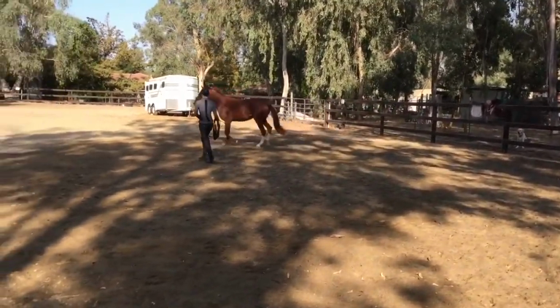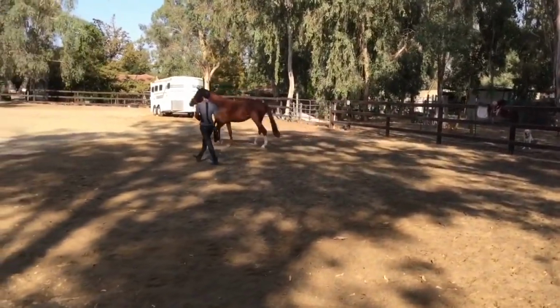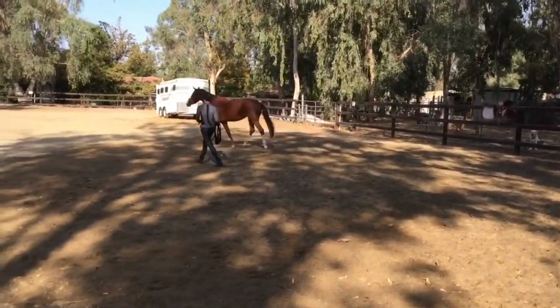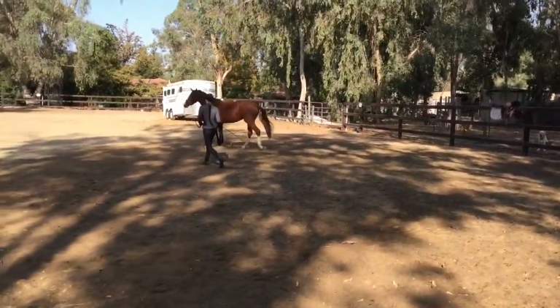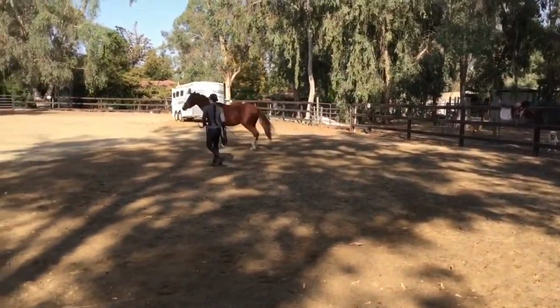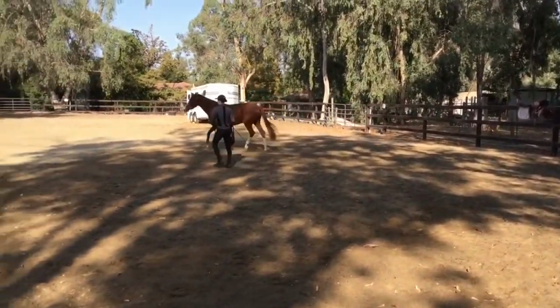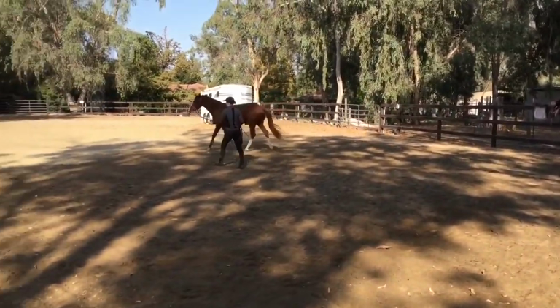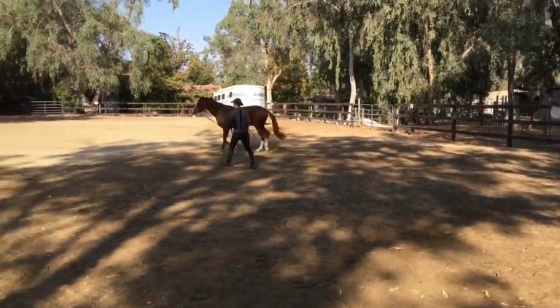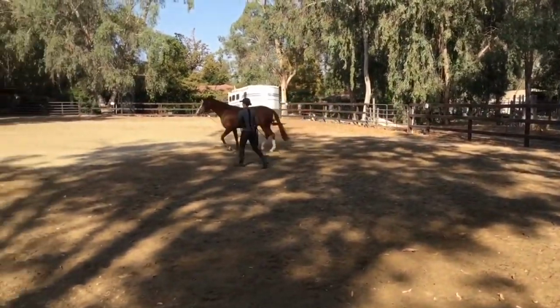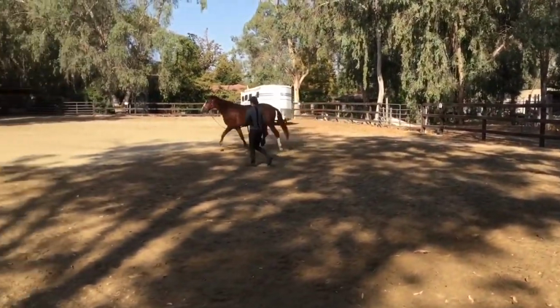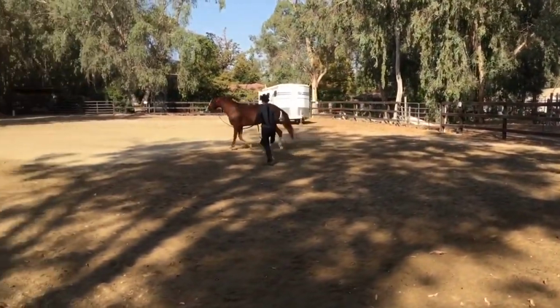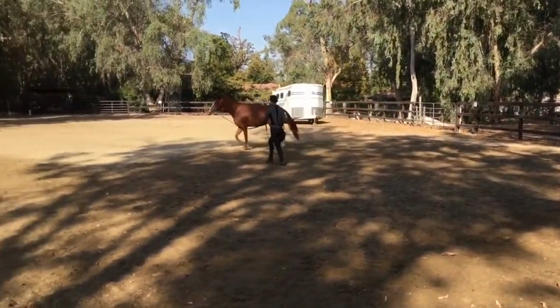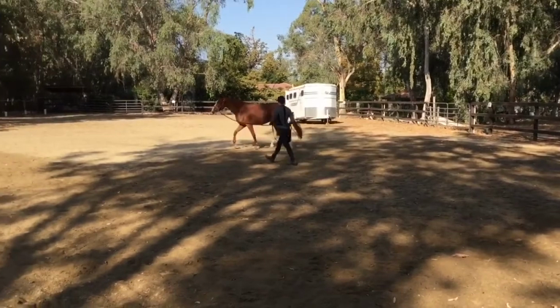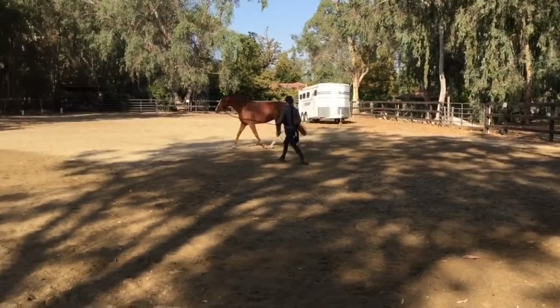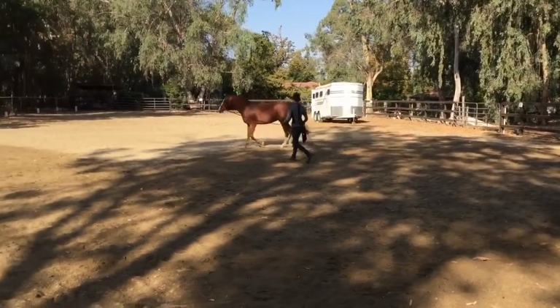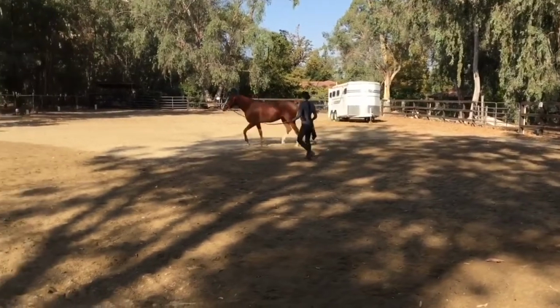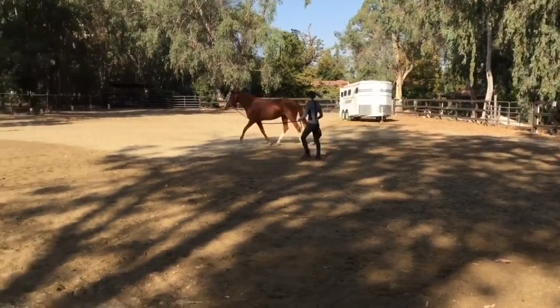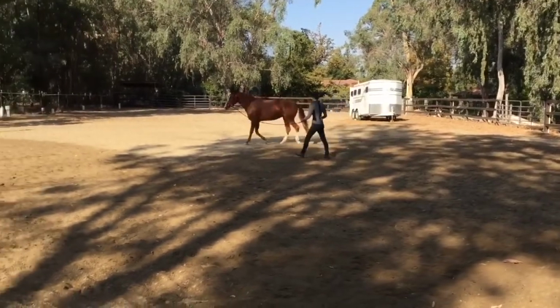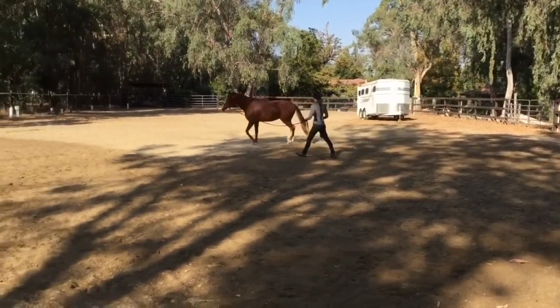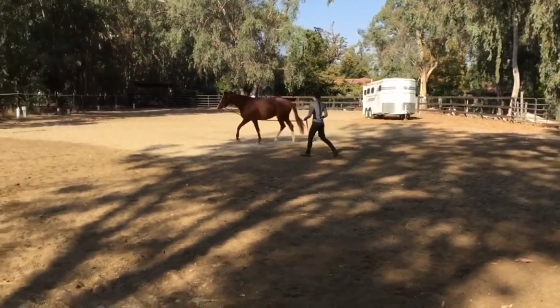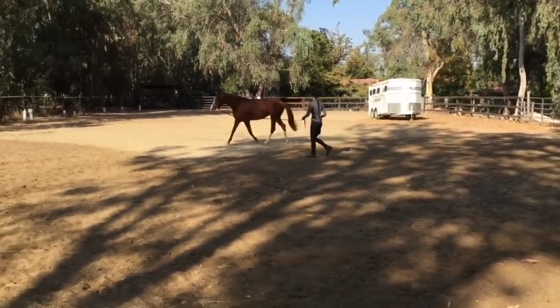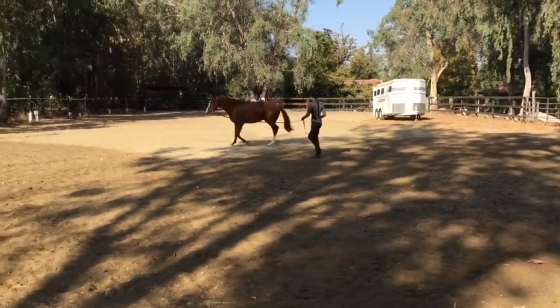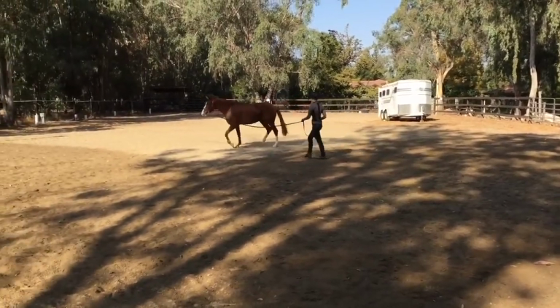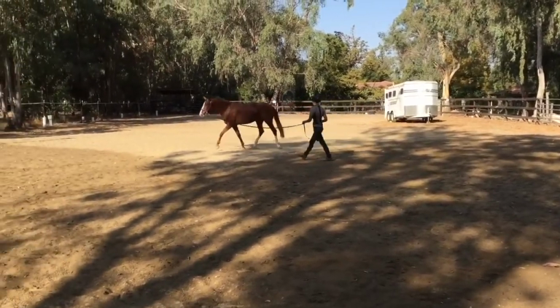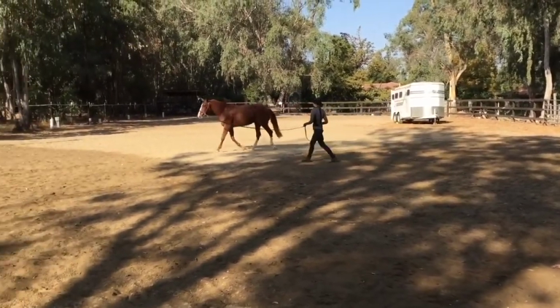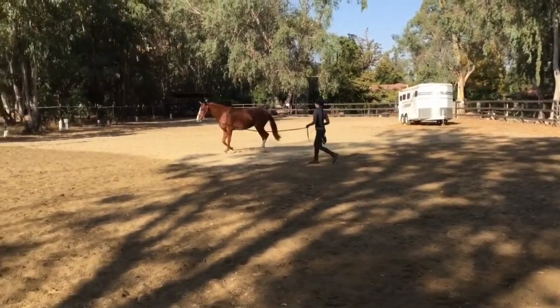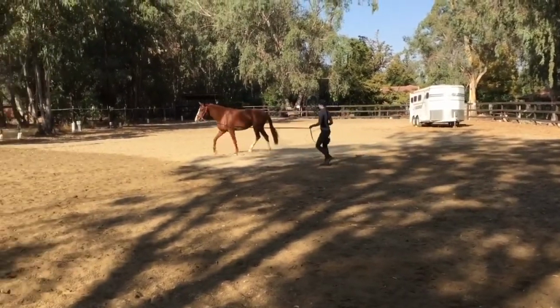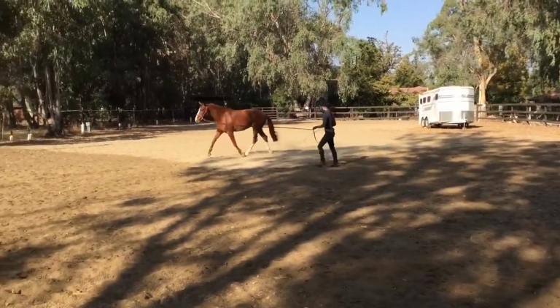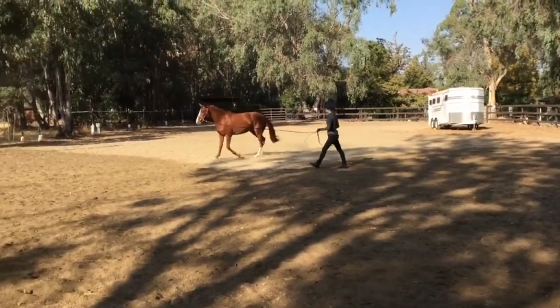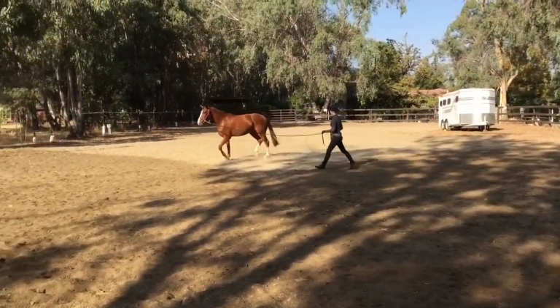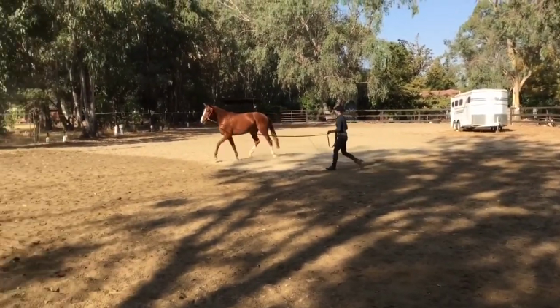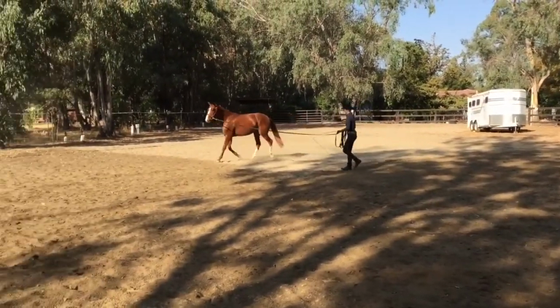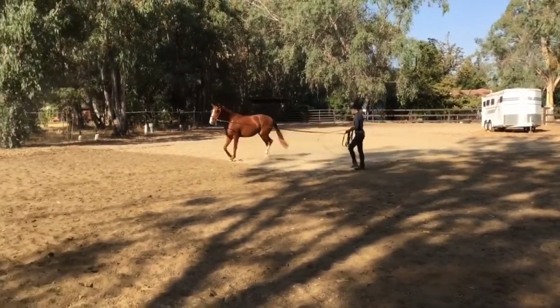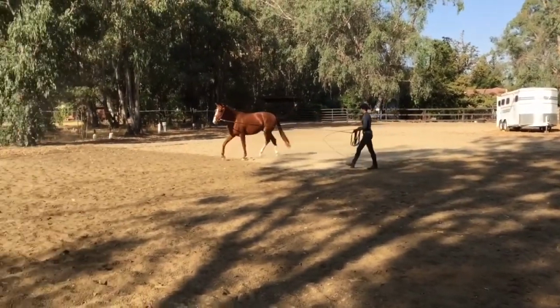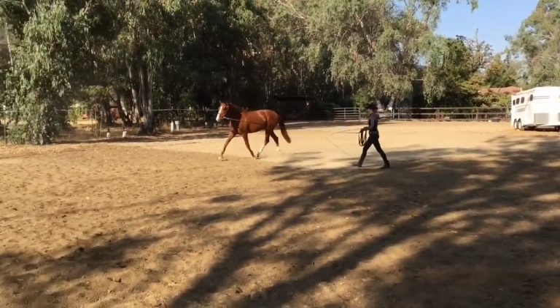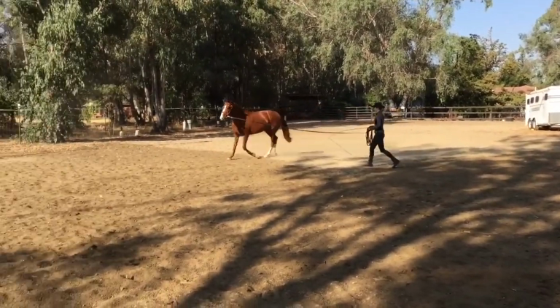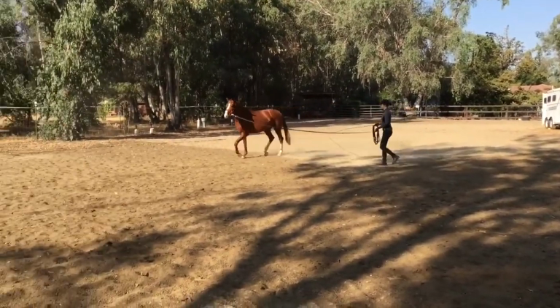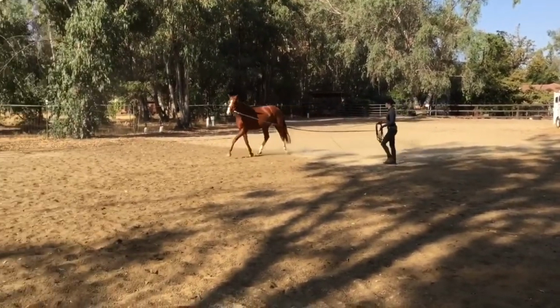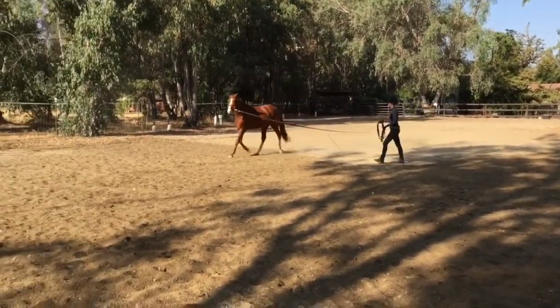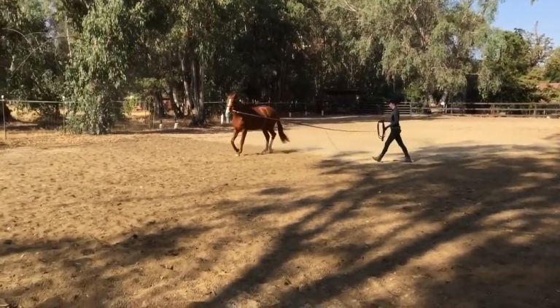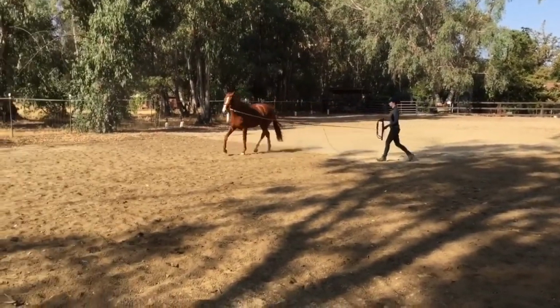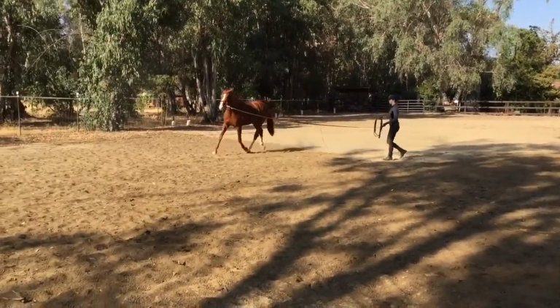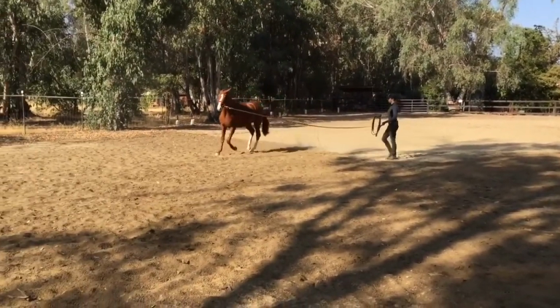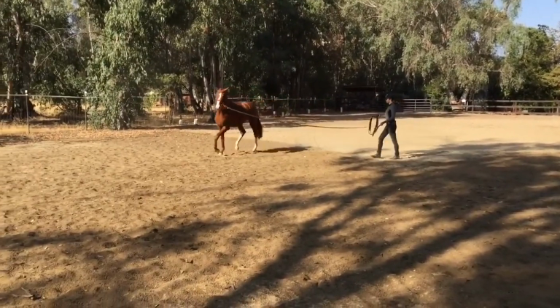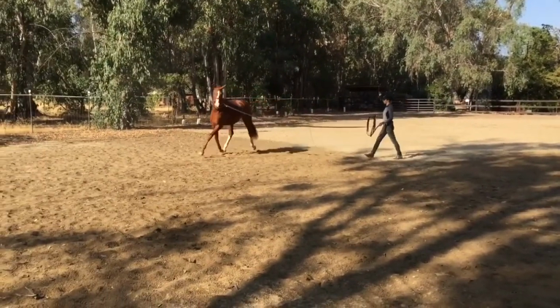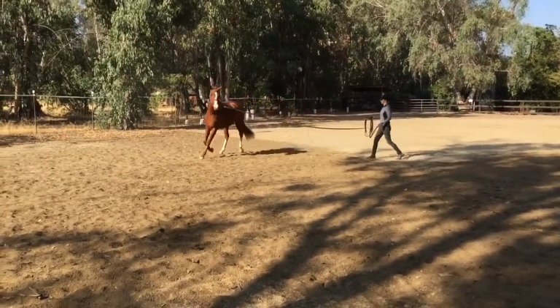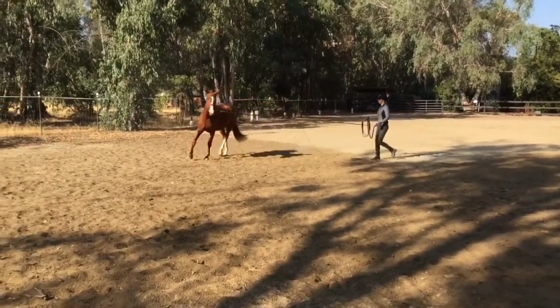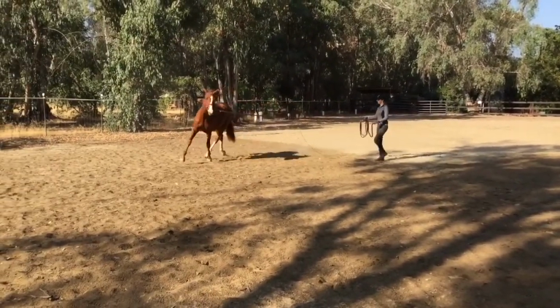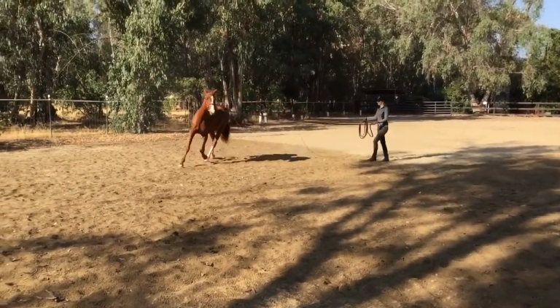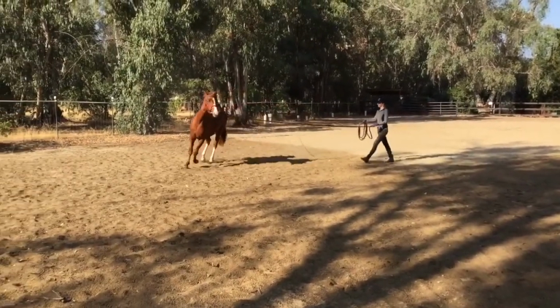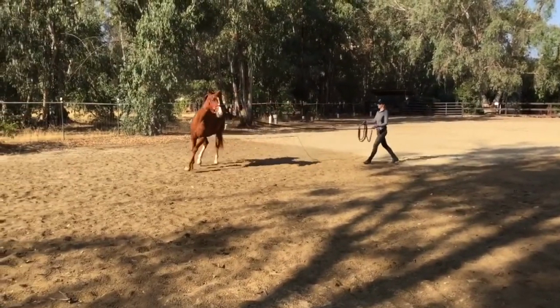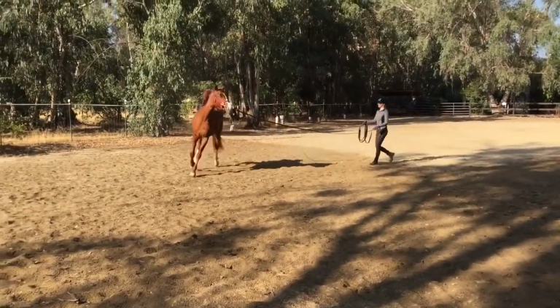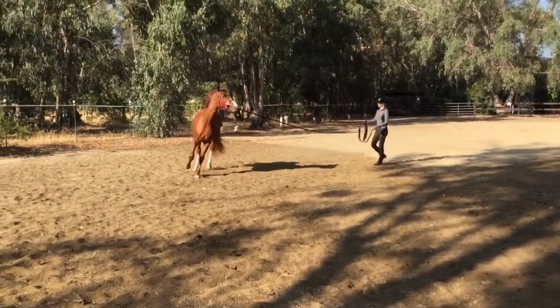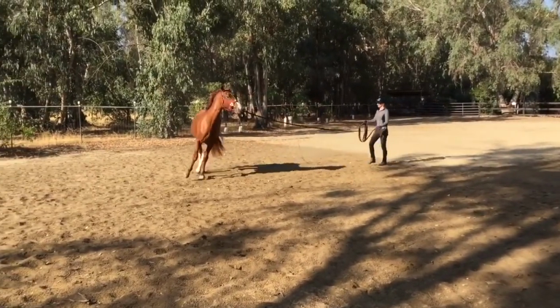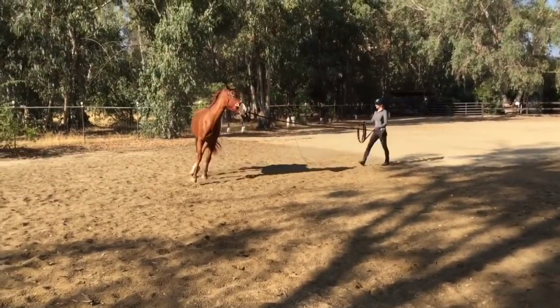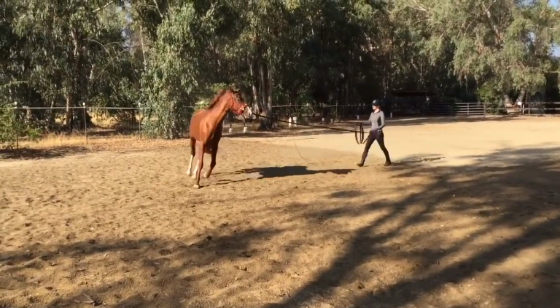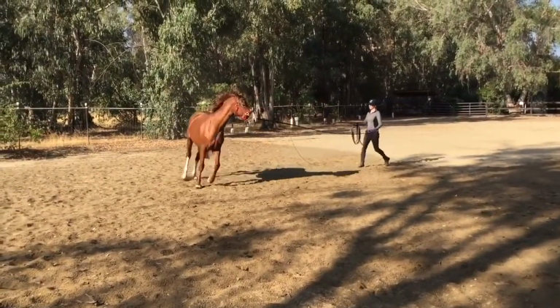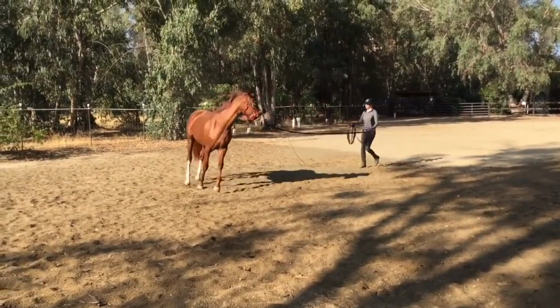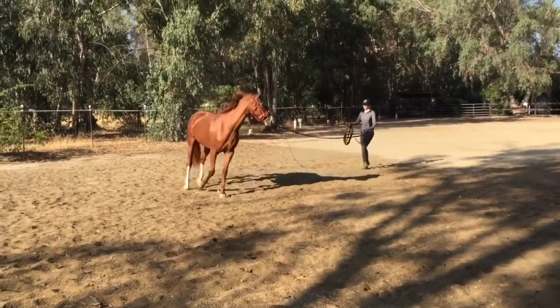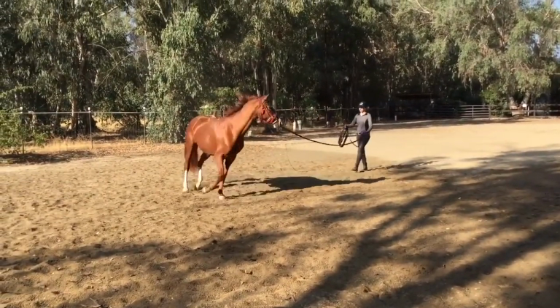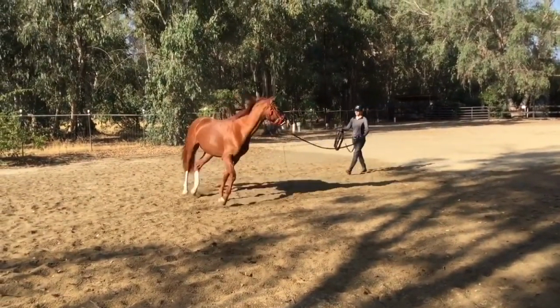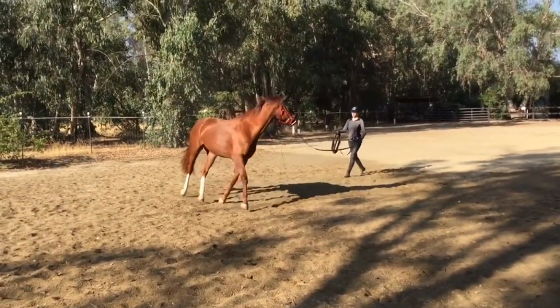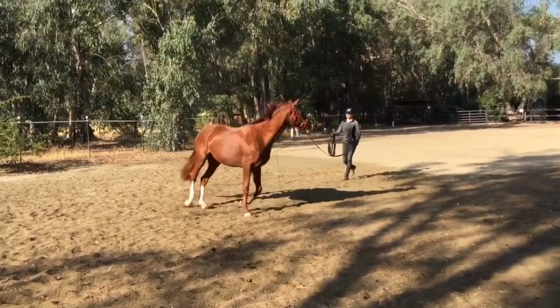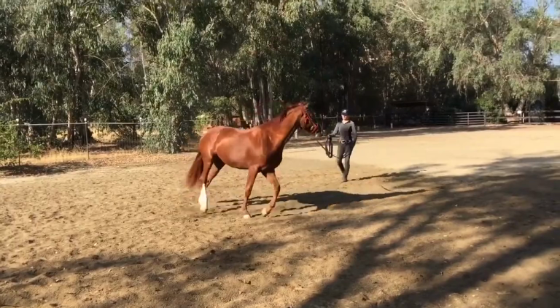That's what we want to start a horse in and finish them in. There's no reason to ever buy more bits than that — that's all that you need, just right from the beginning all the way to the end.